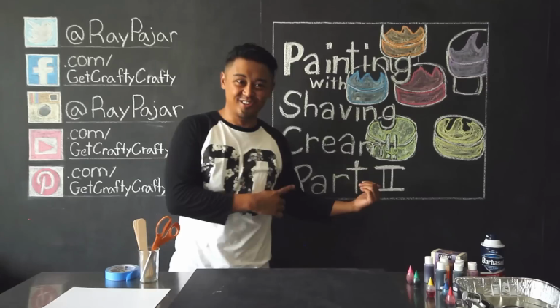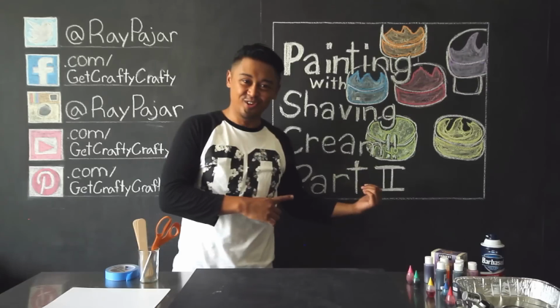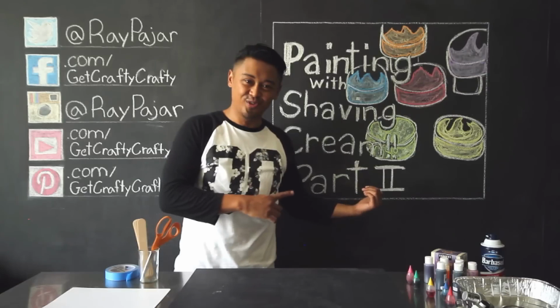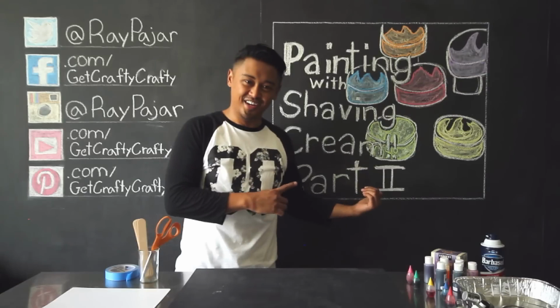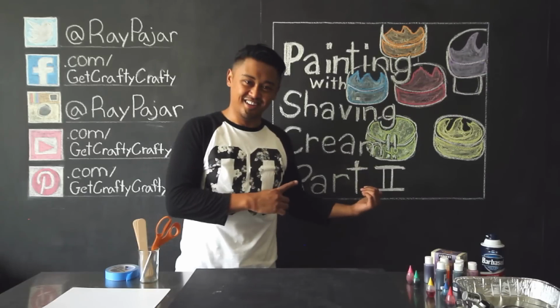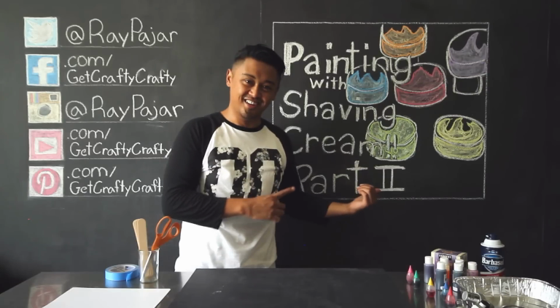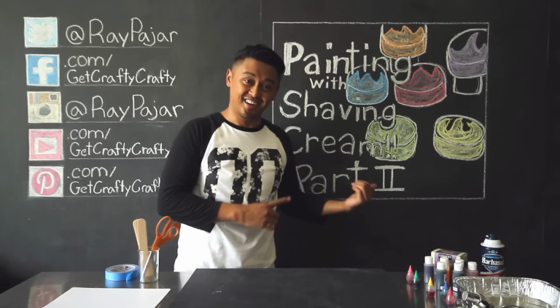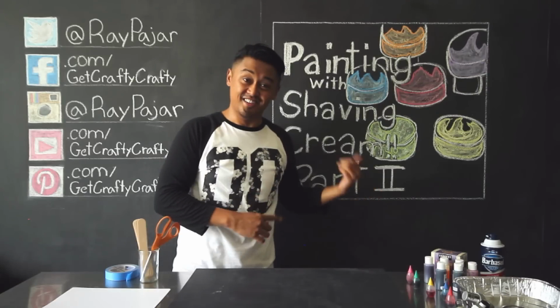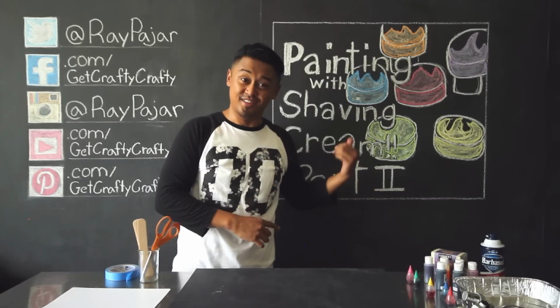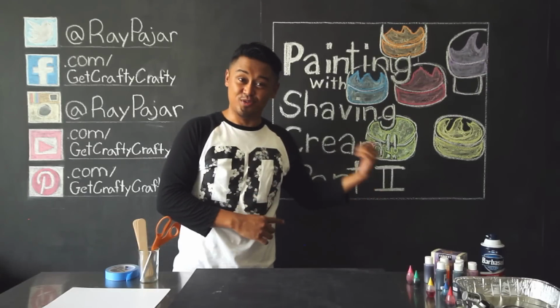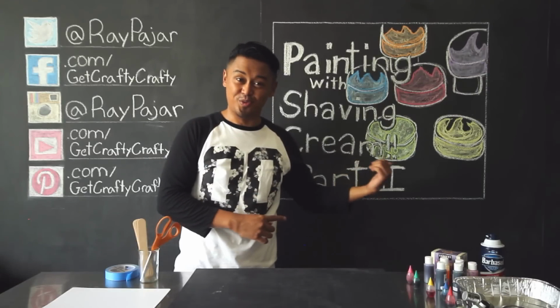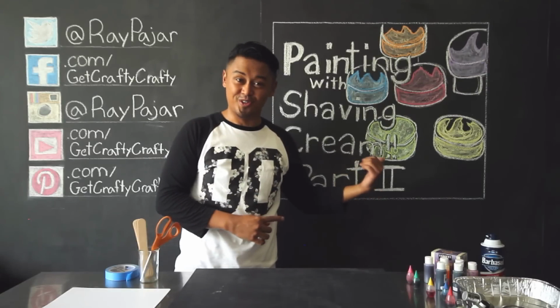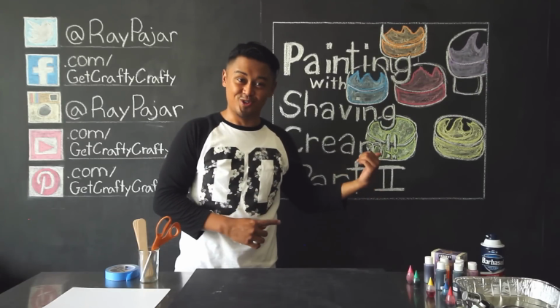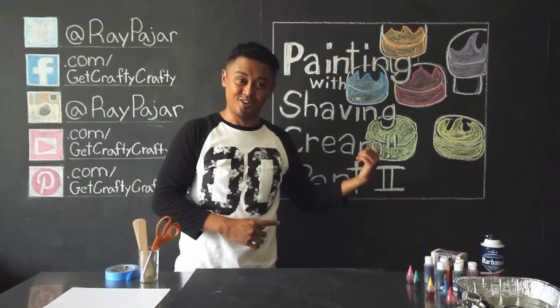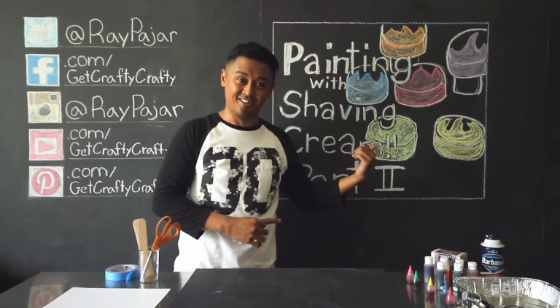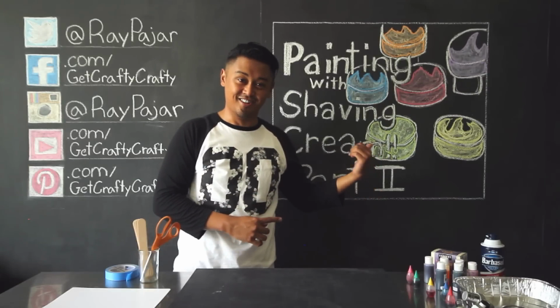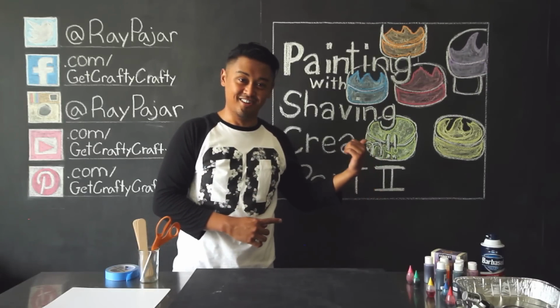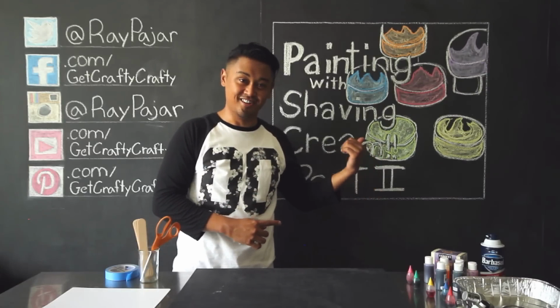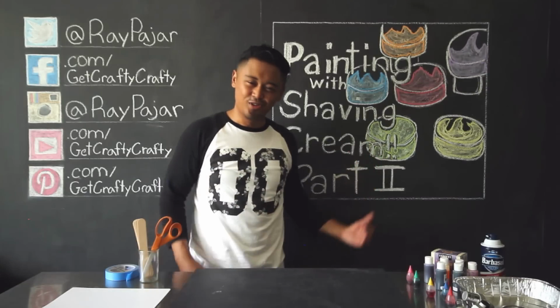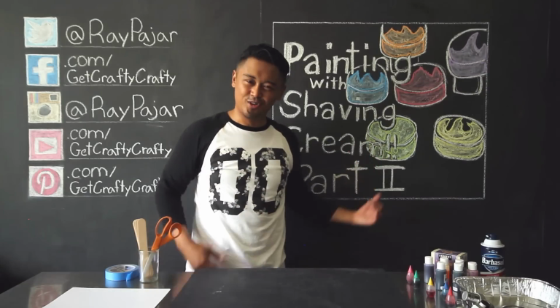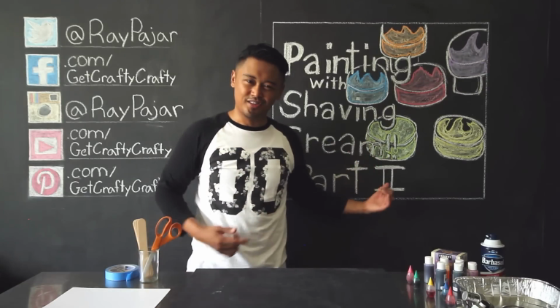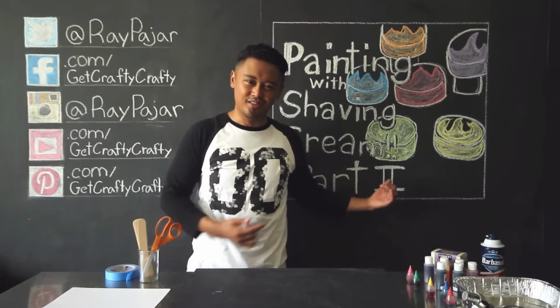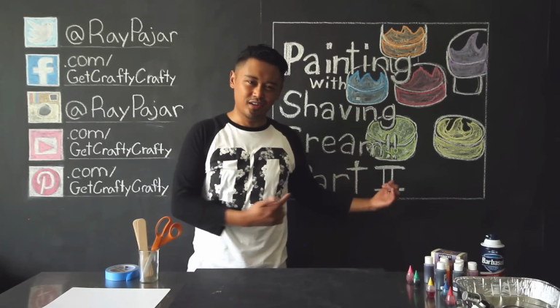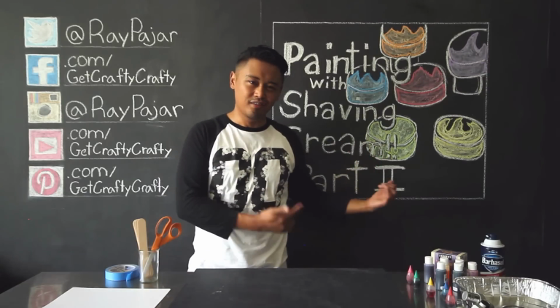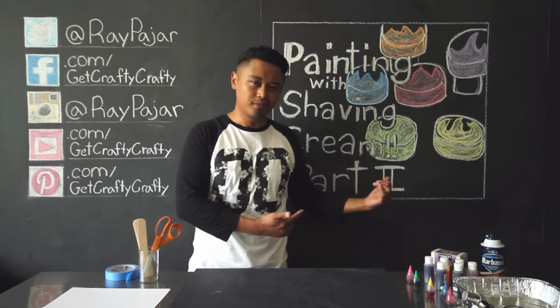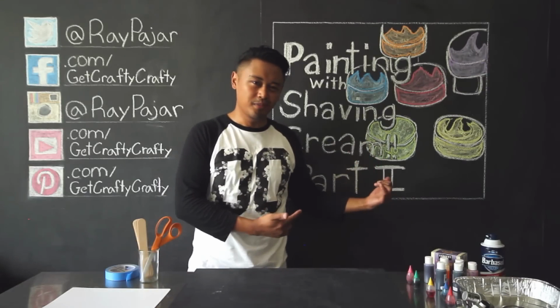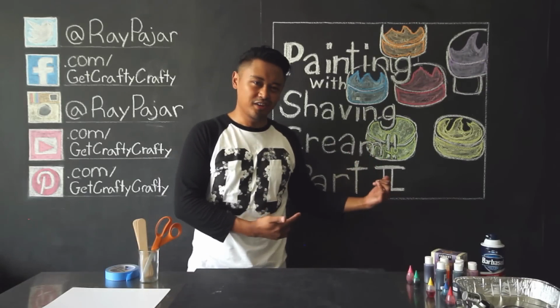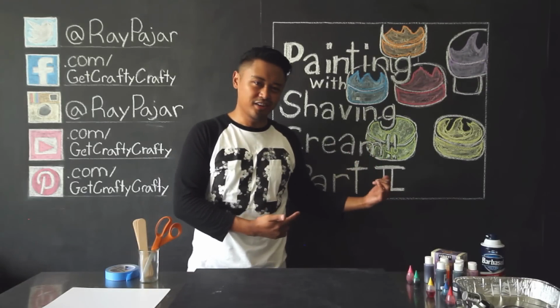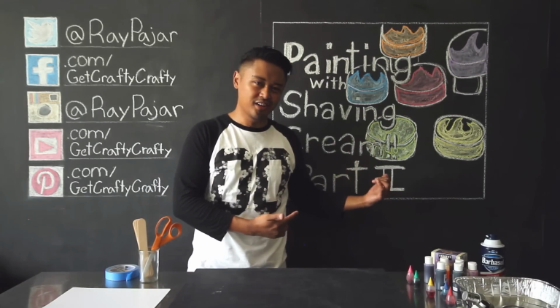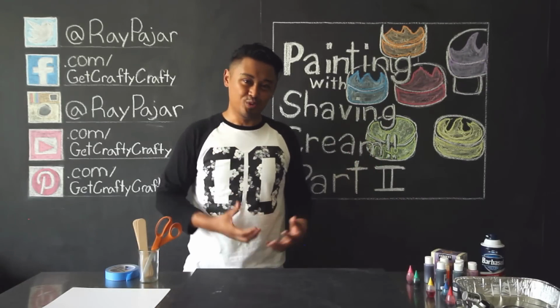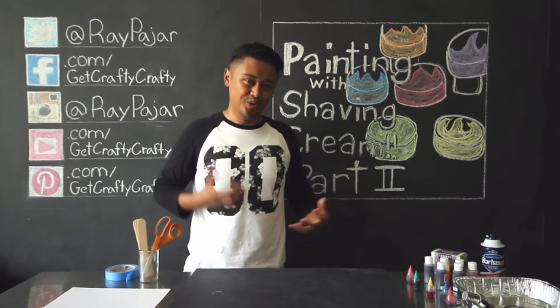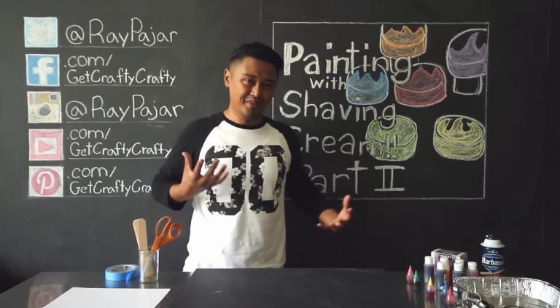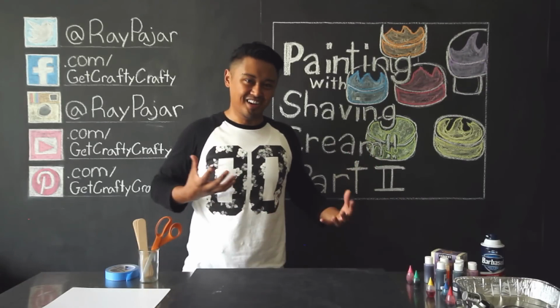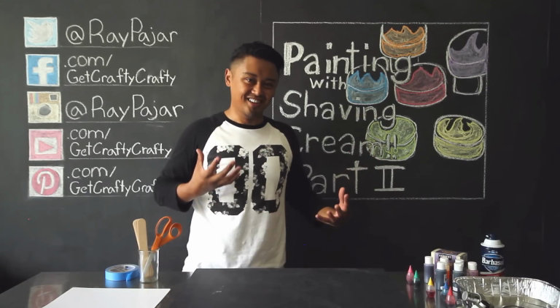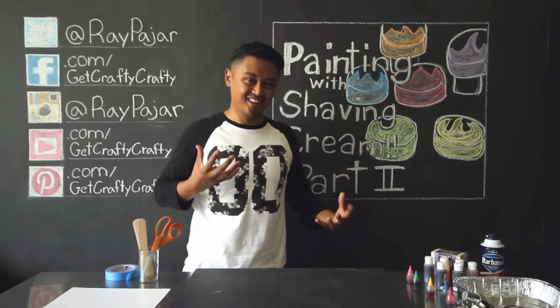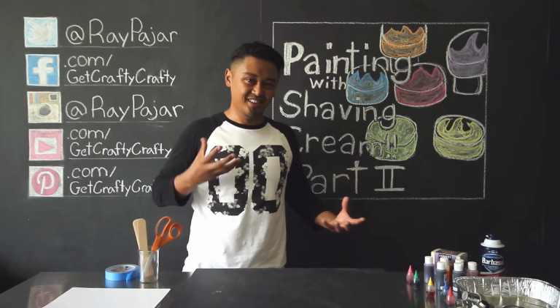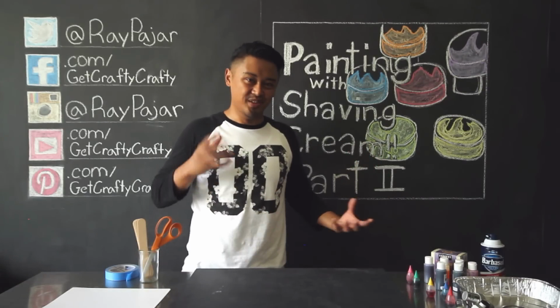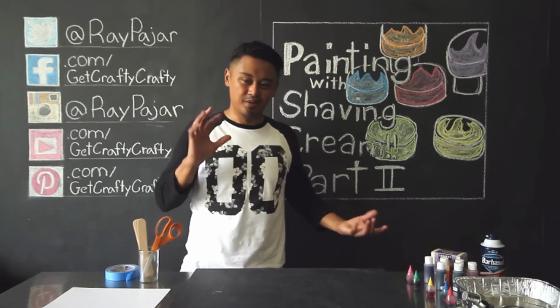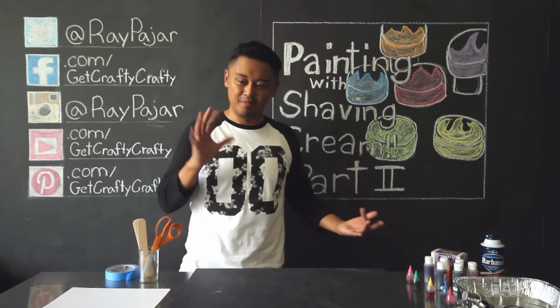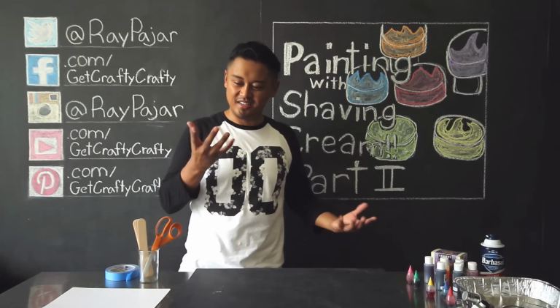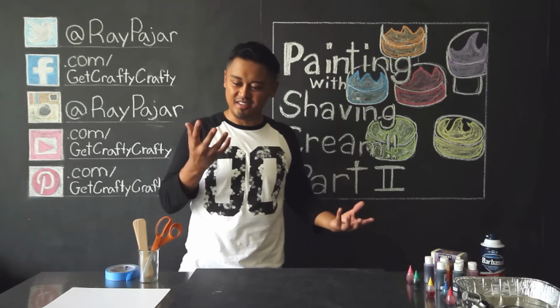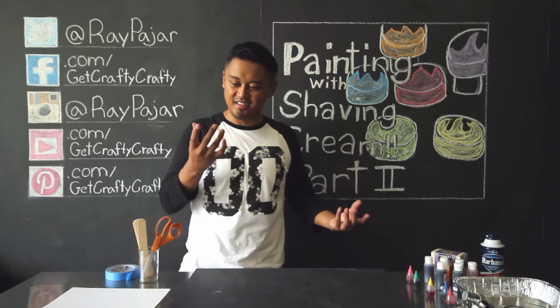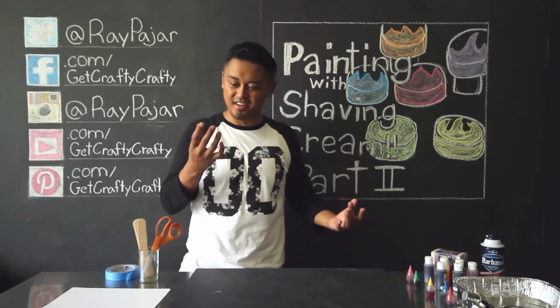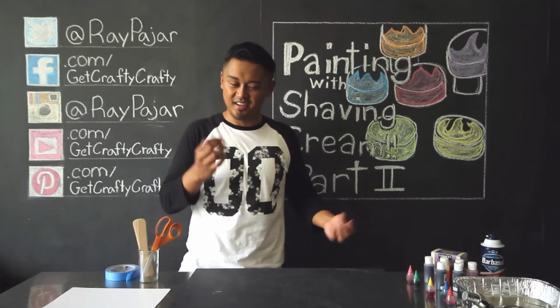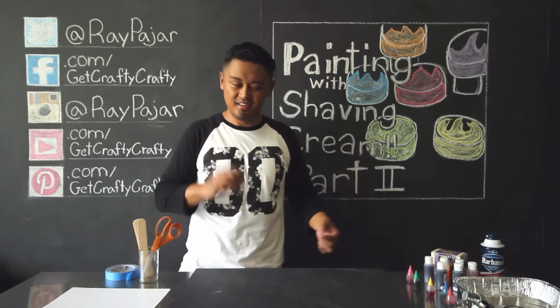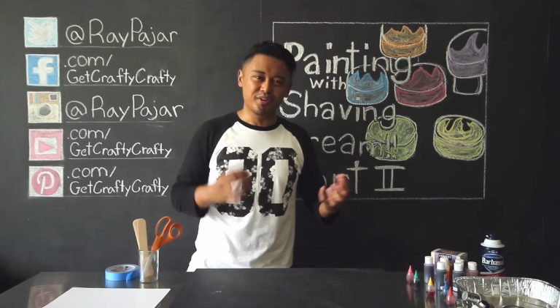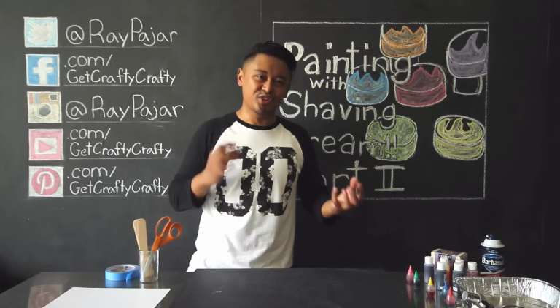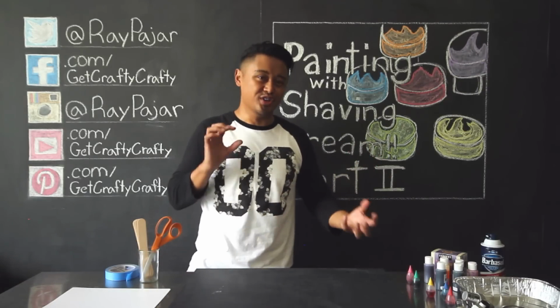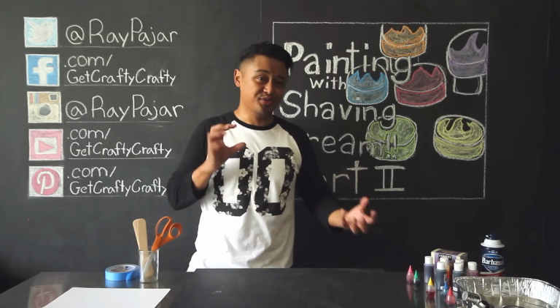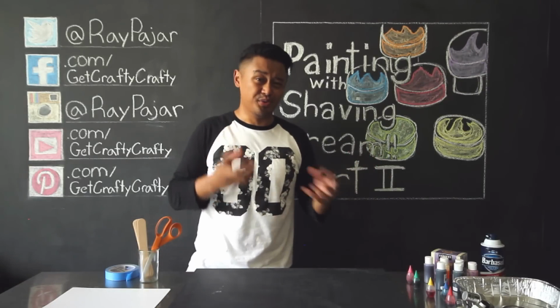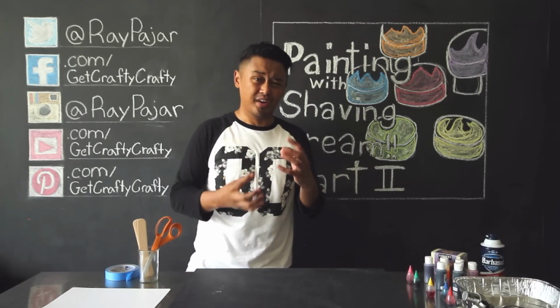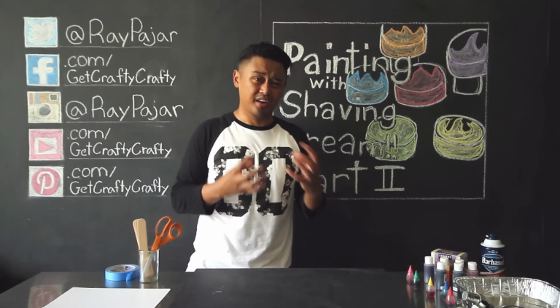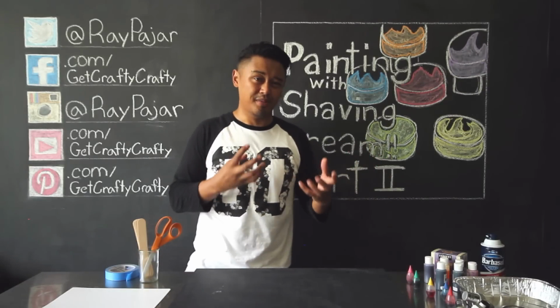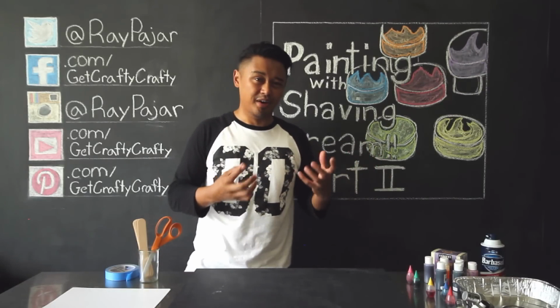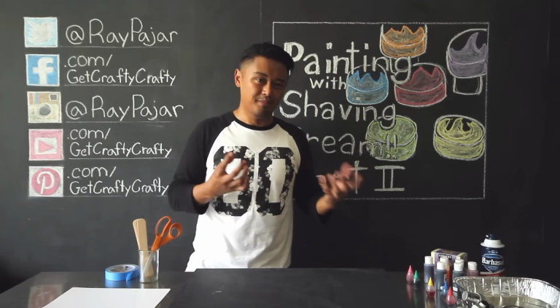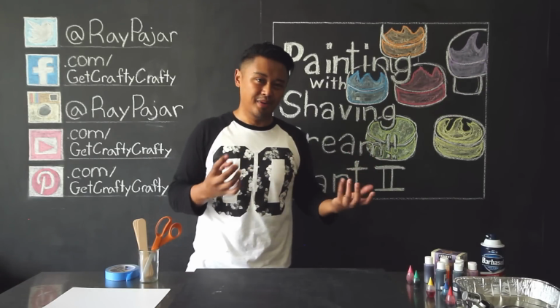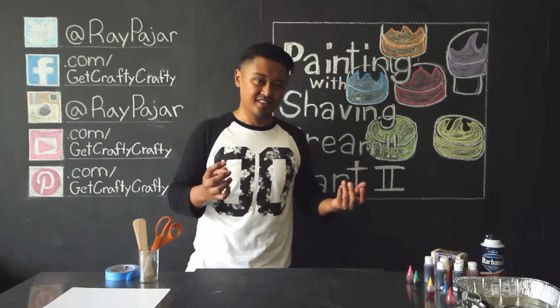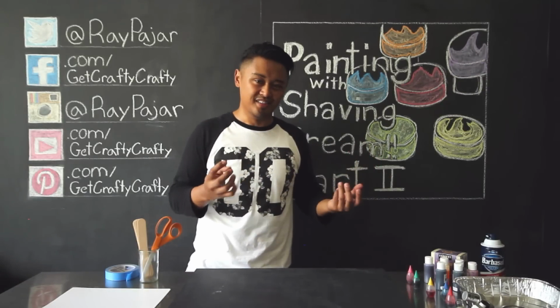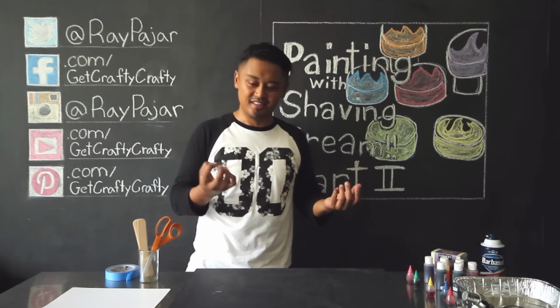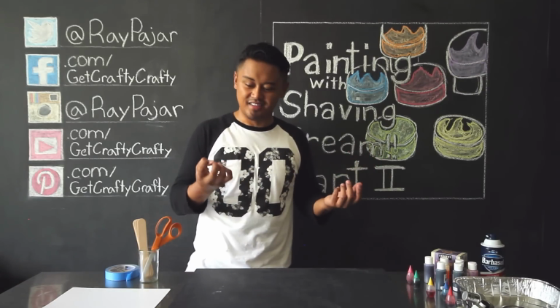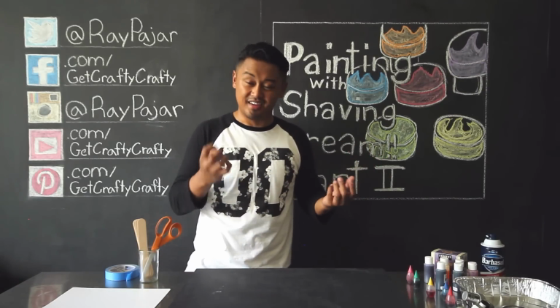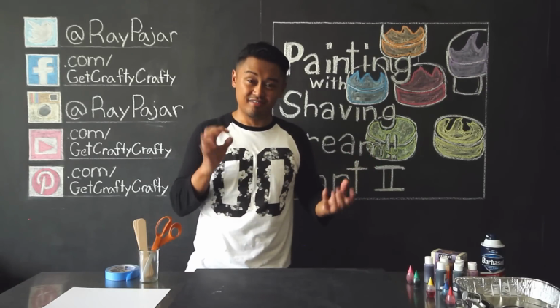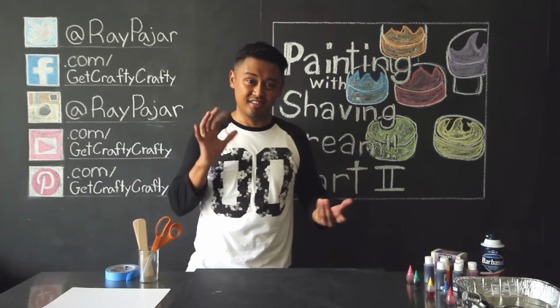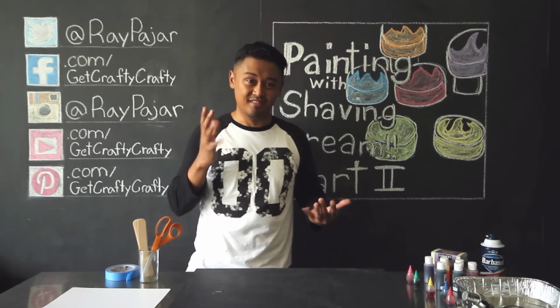Do you recognize this week's chalk art? It looks a little familiar. We might get a little messy today, but just the right amount of messy to have fun.